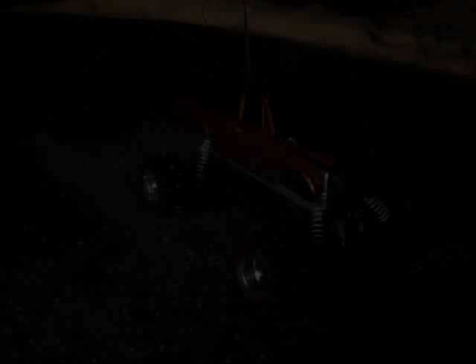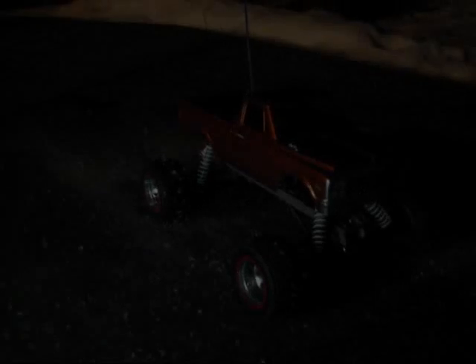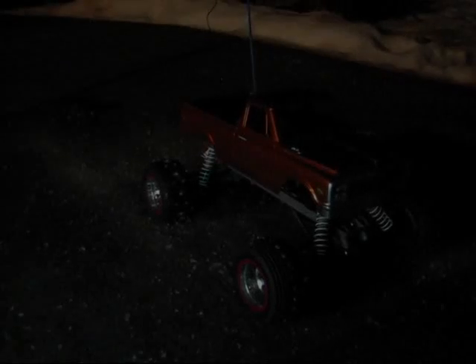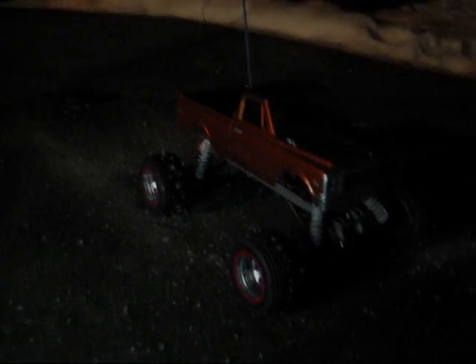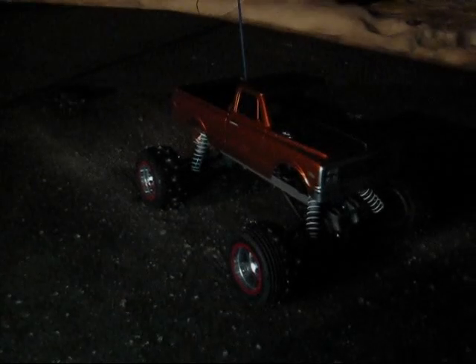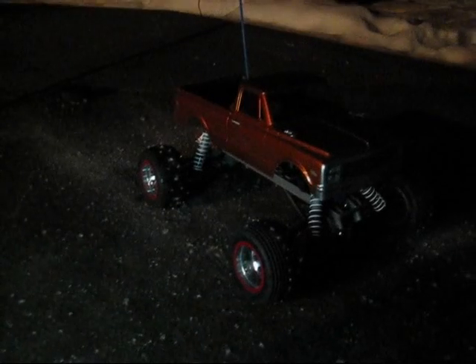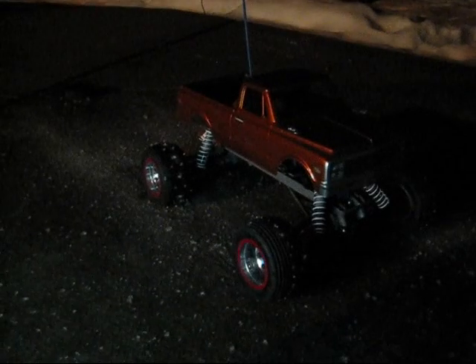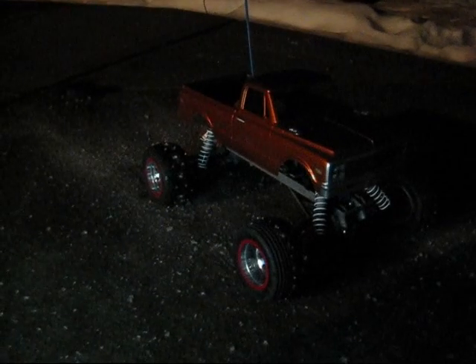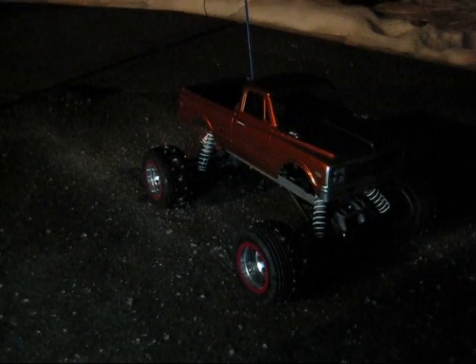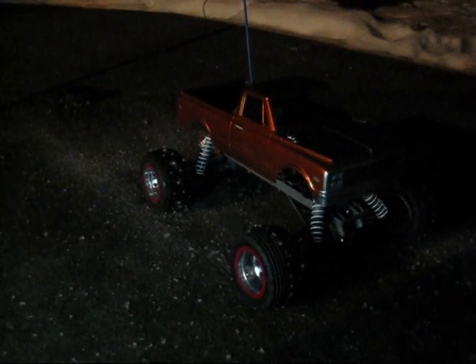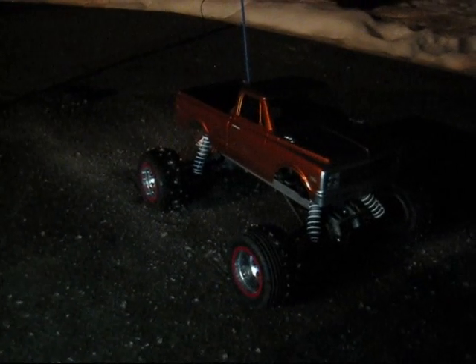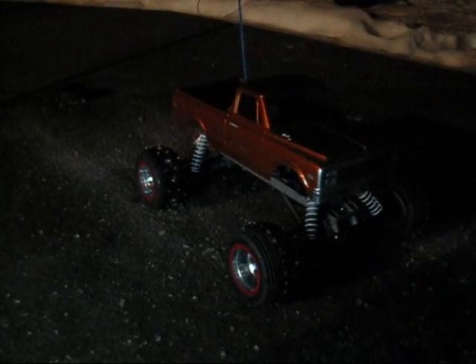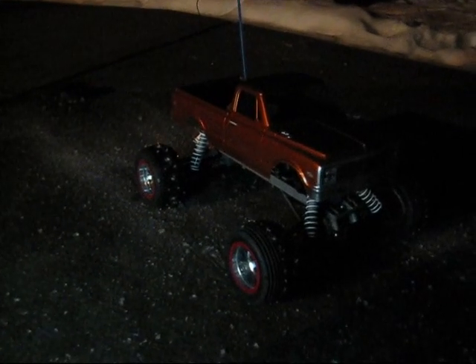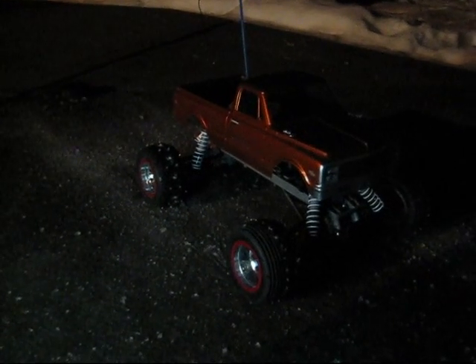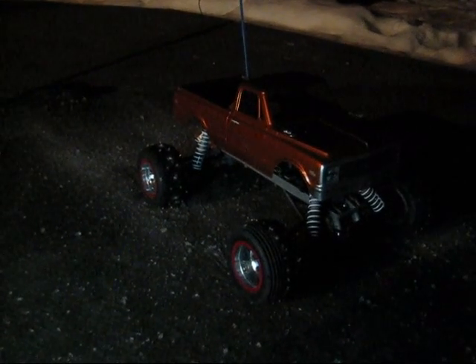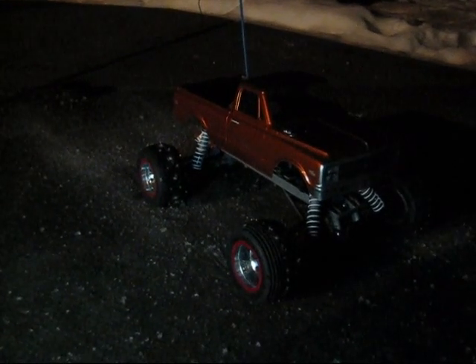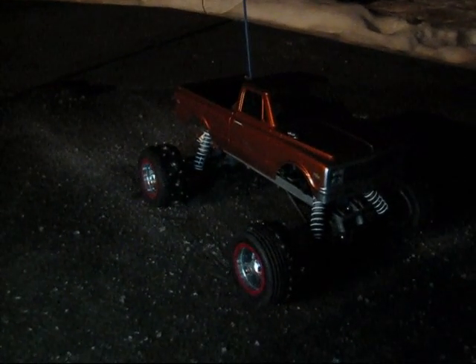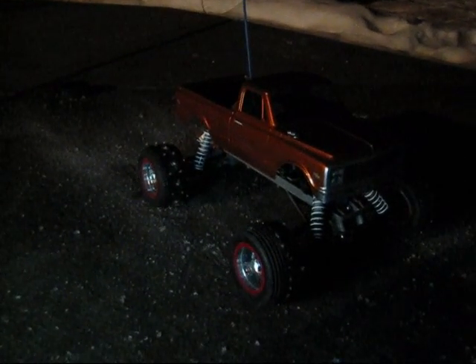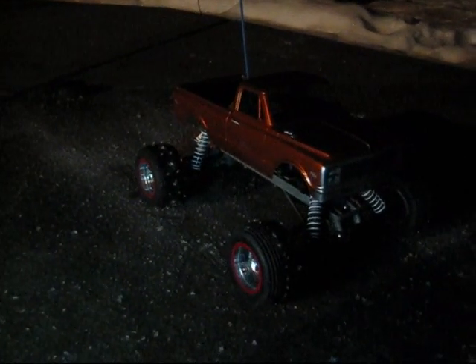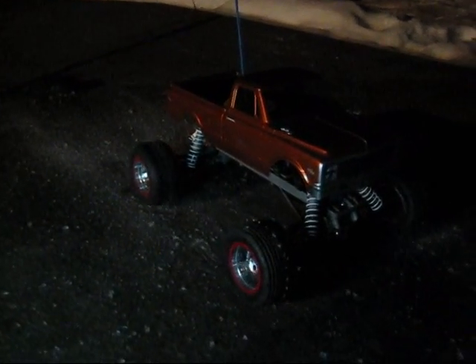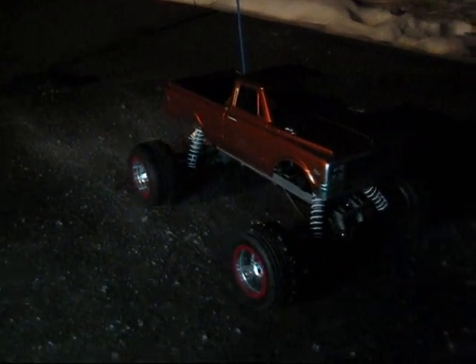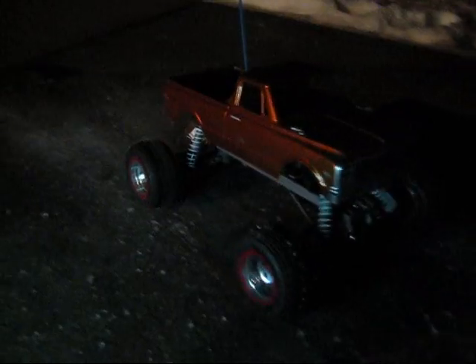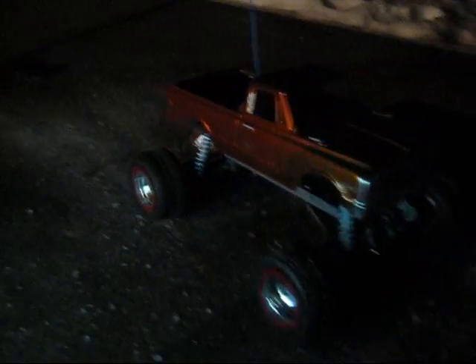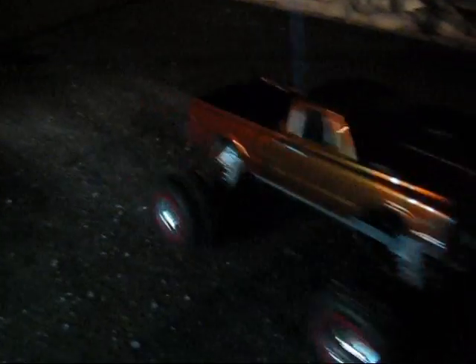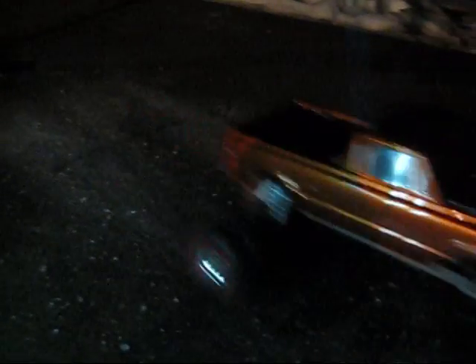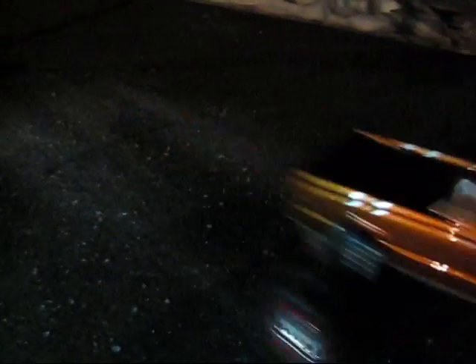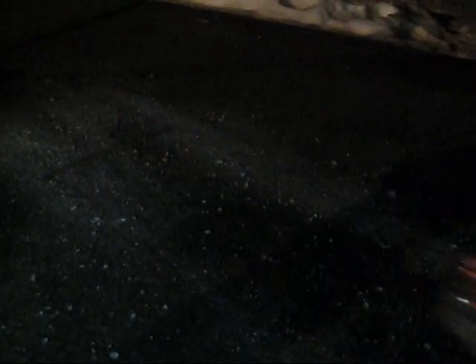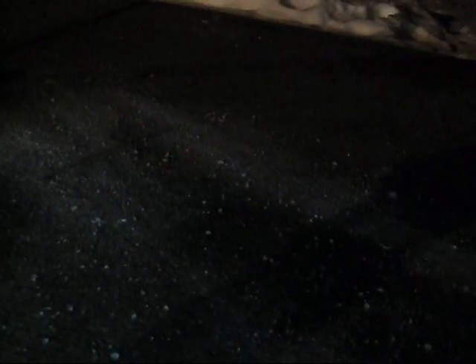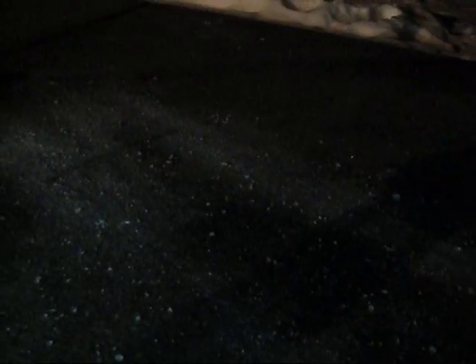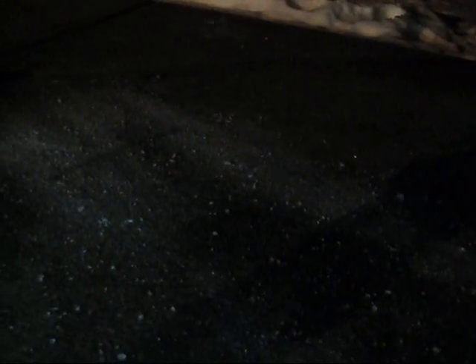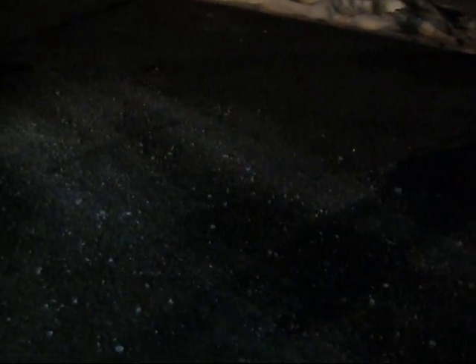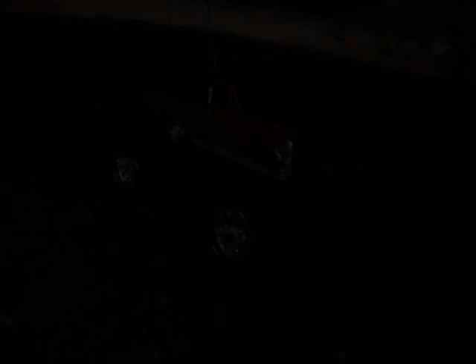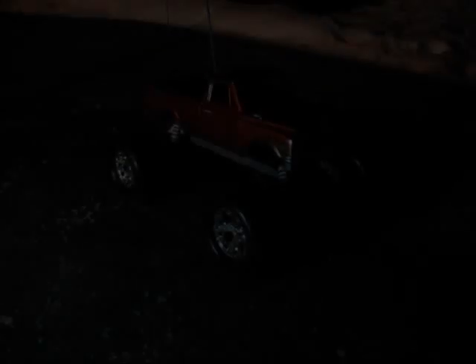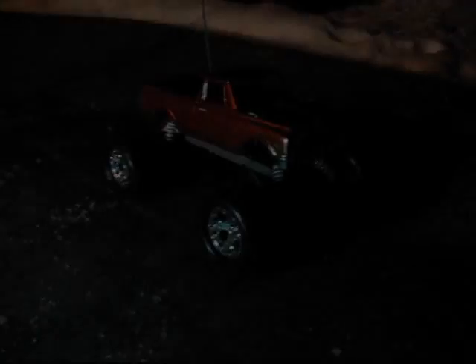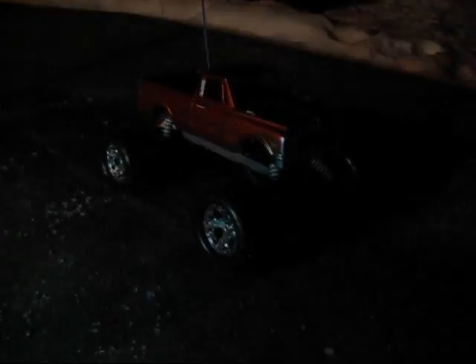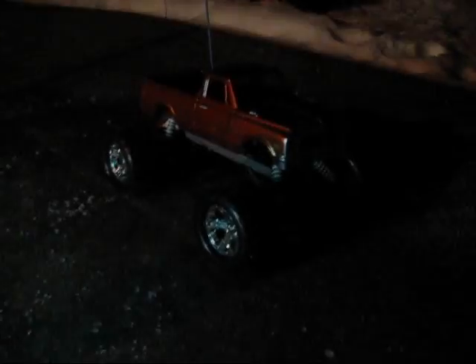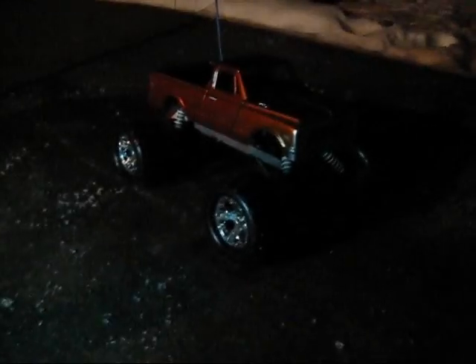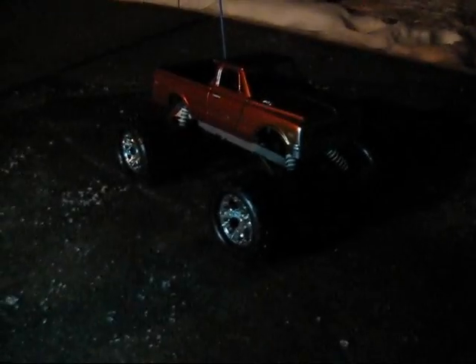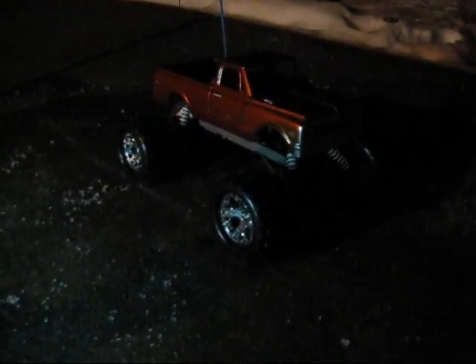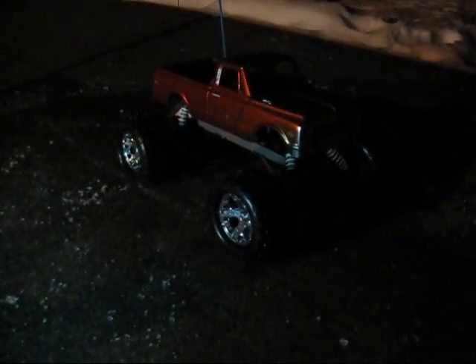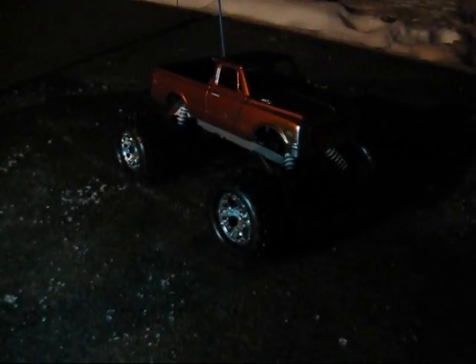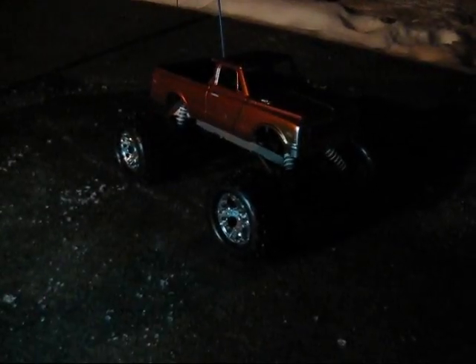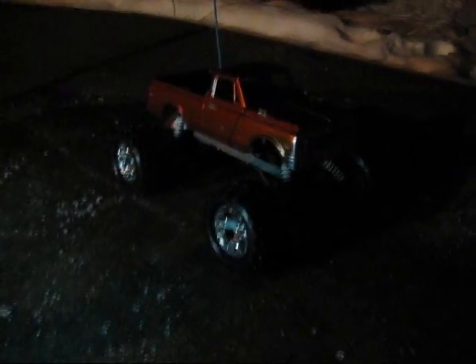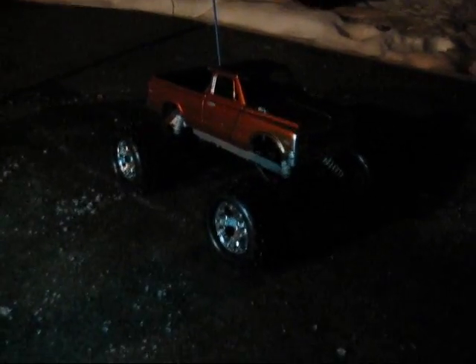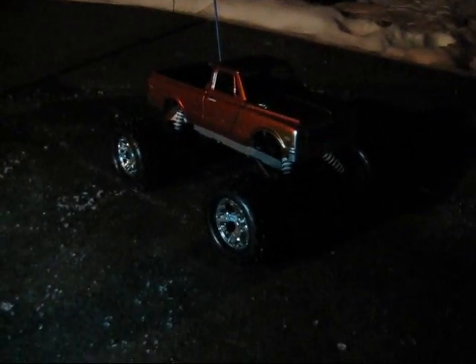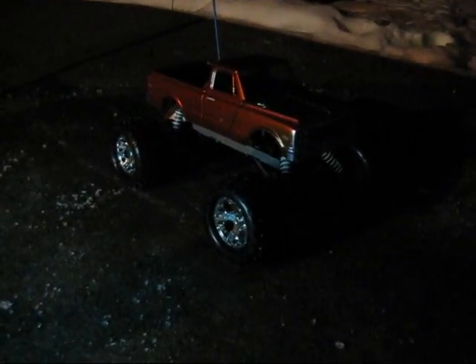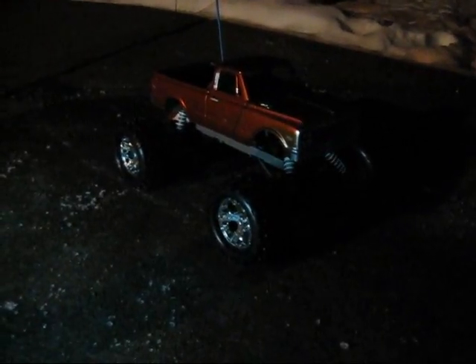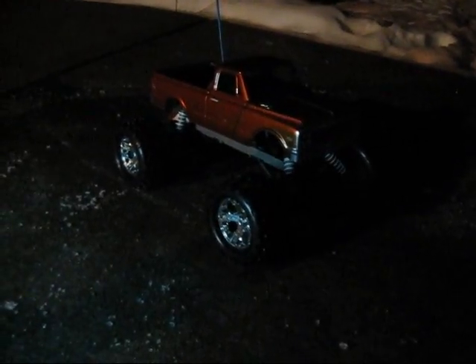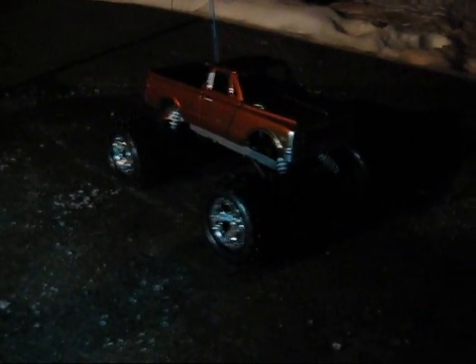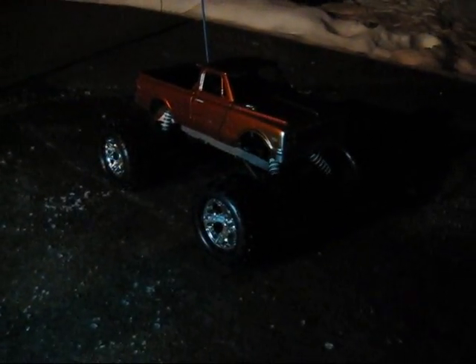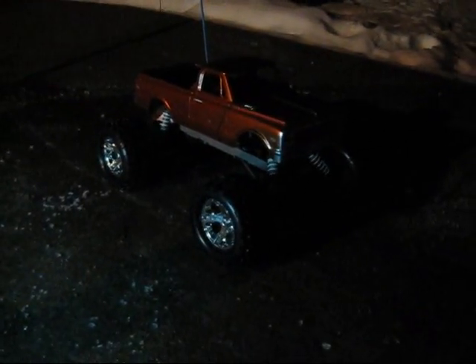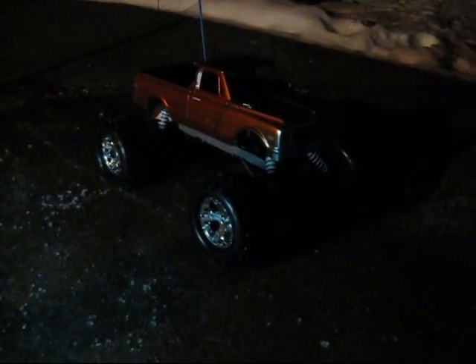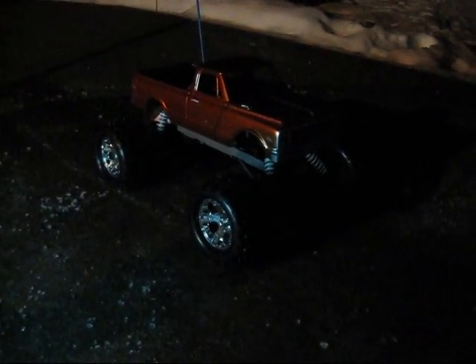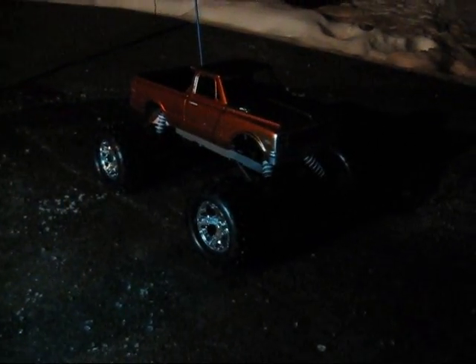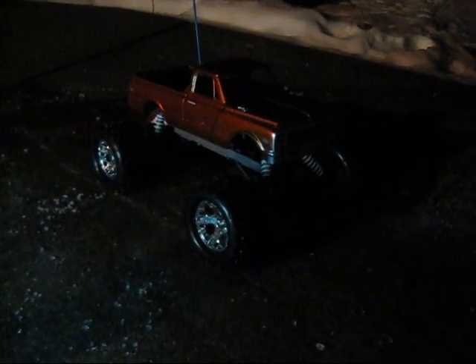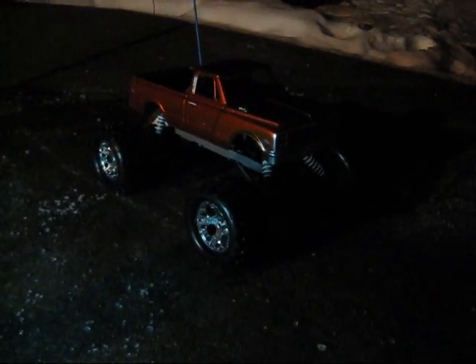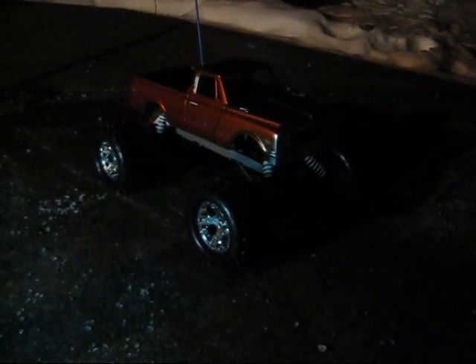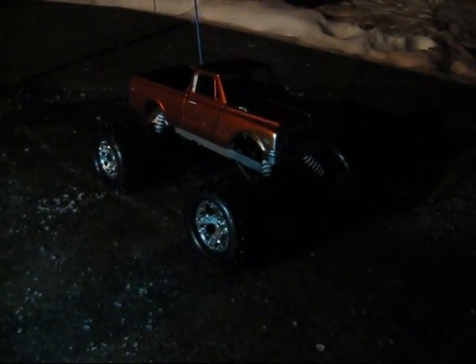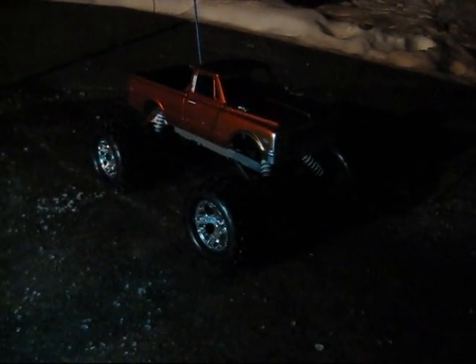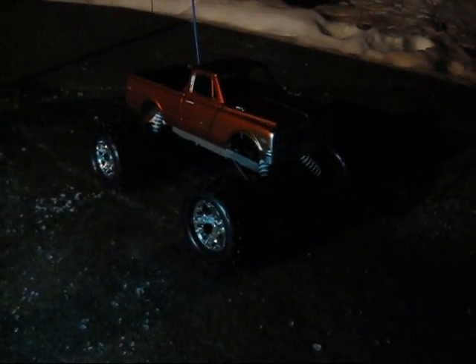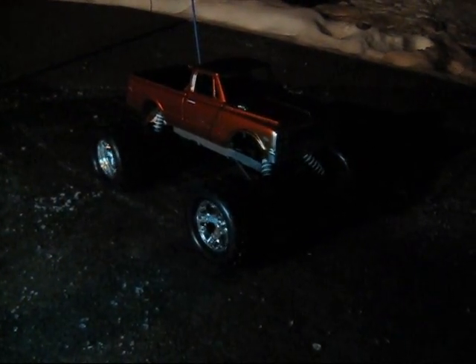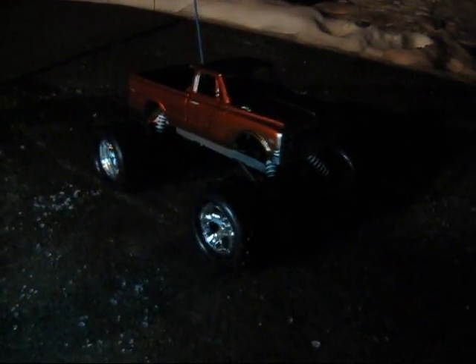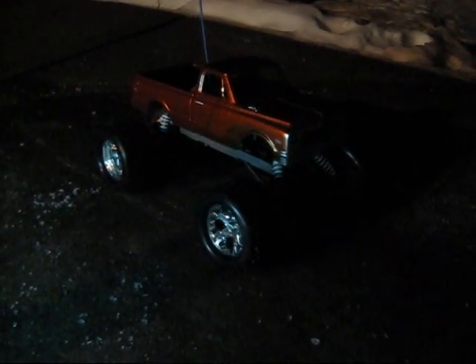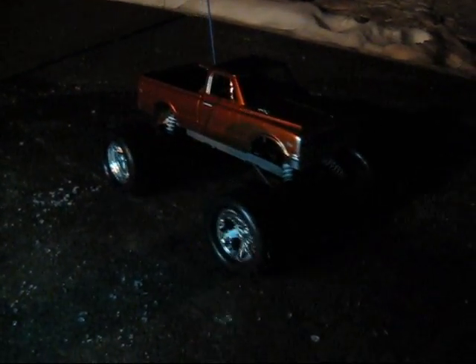Full throttle on the ice with spike tires, and this is it with no spike tires.